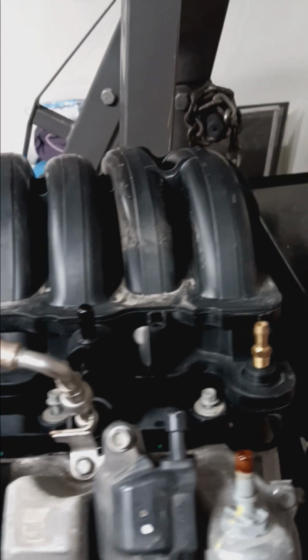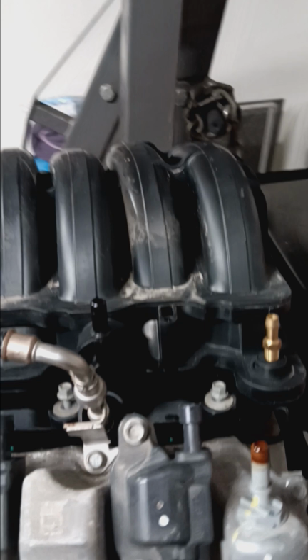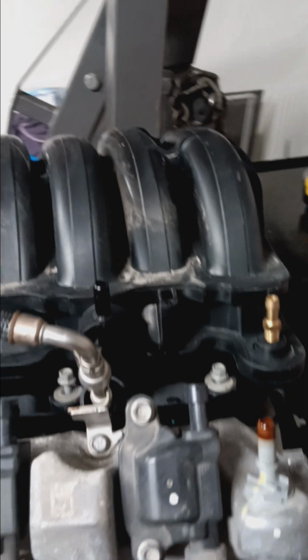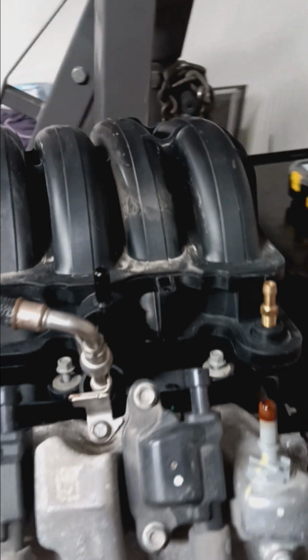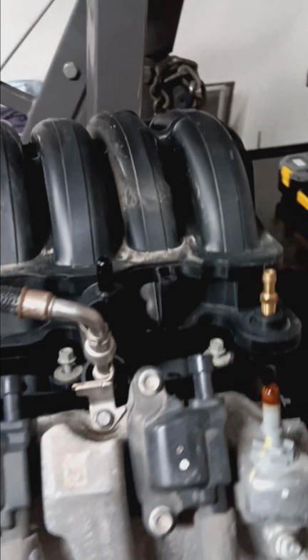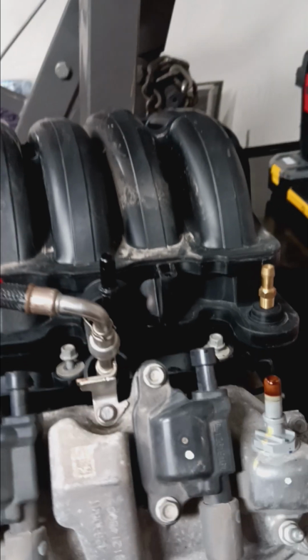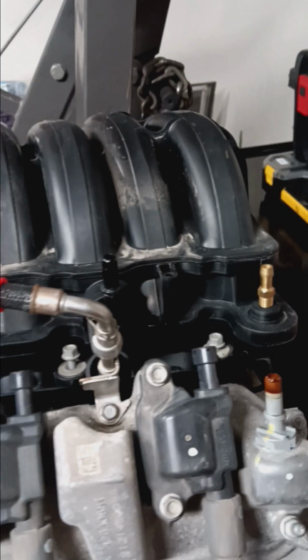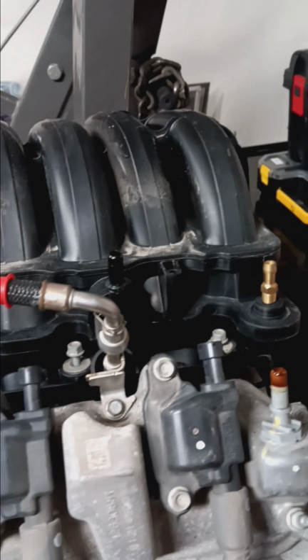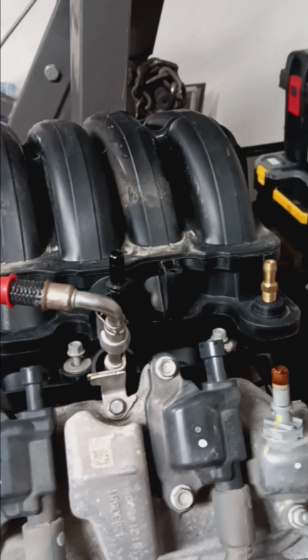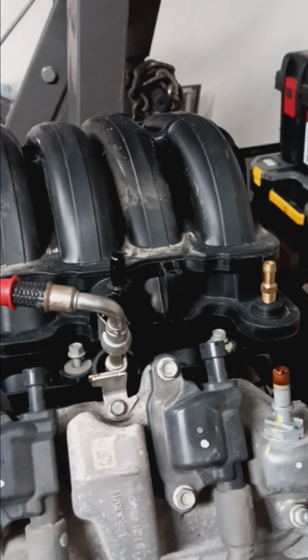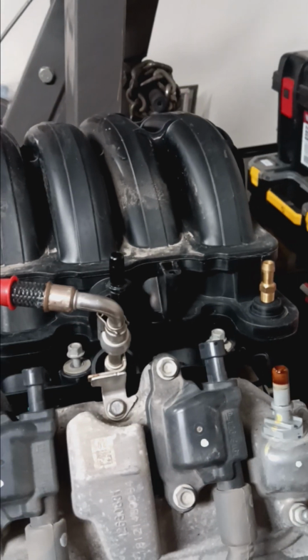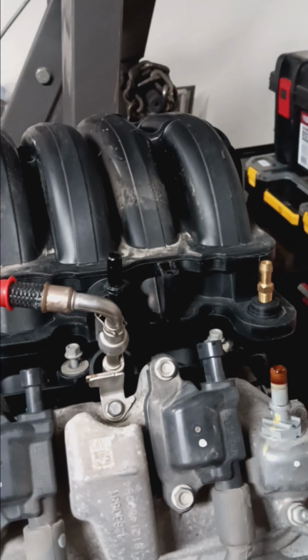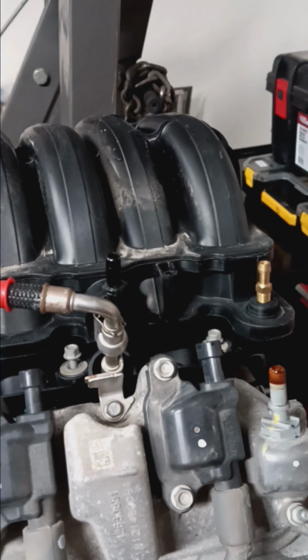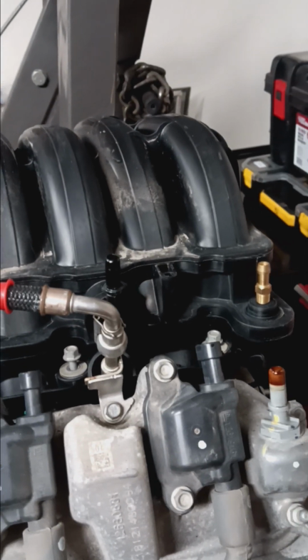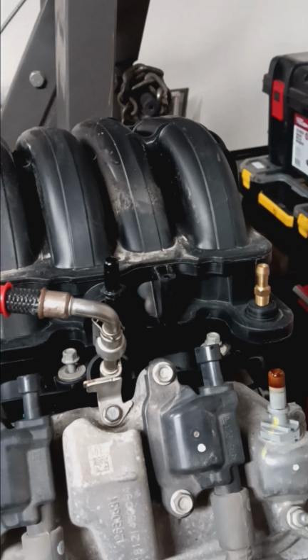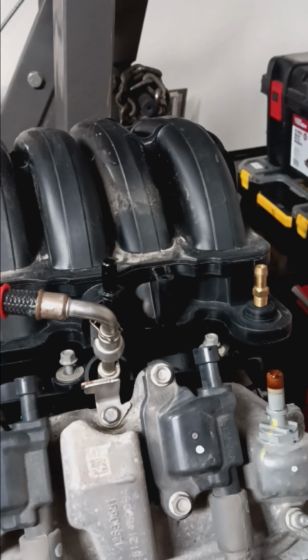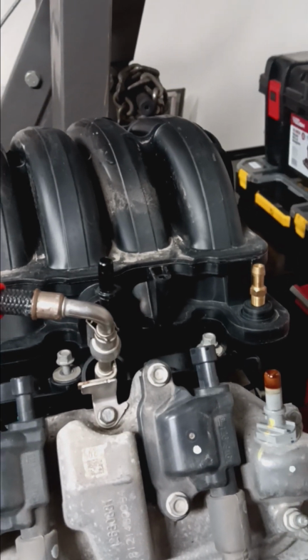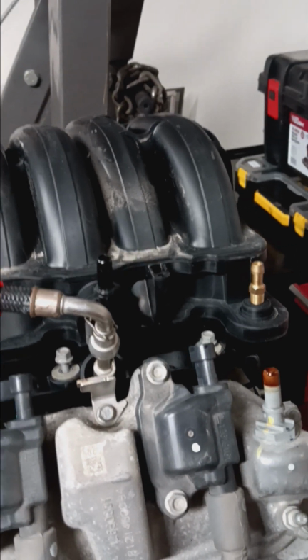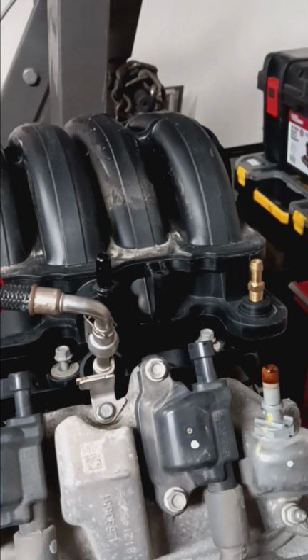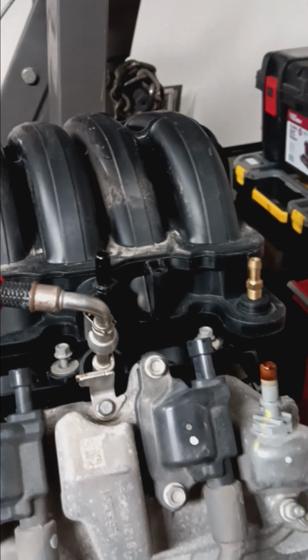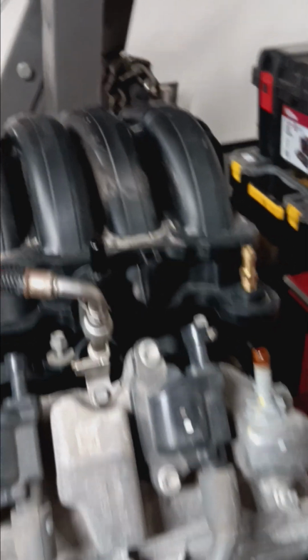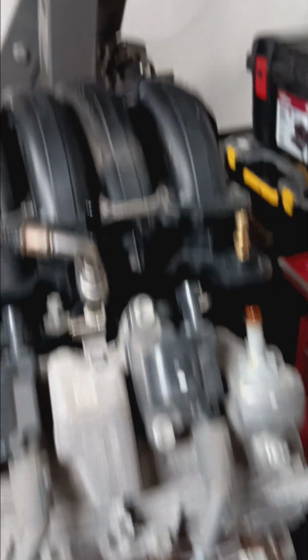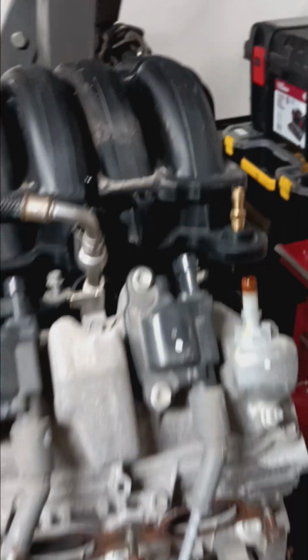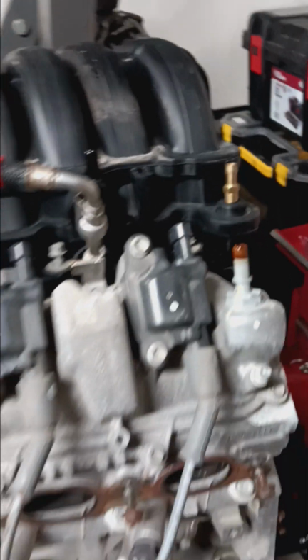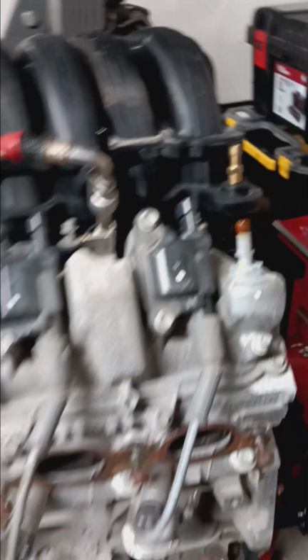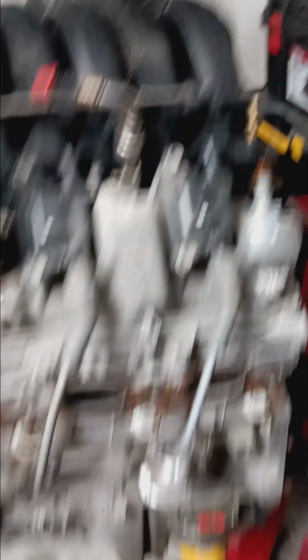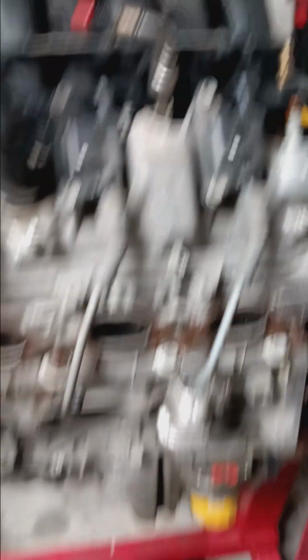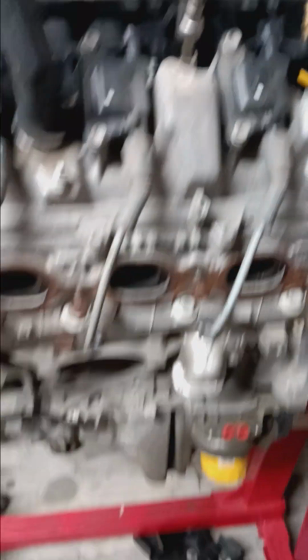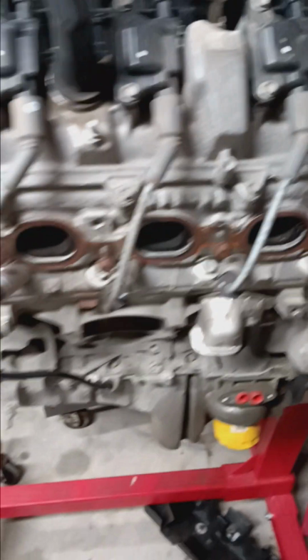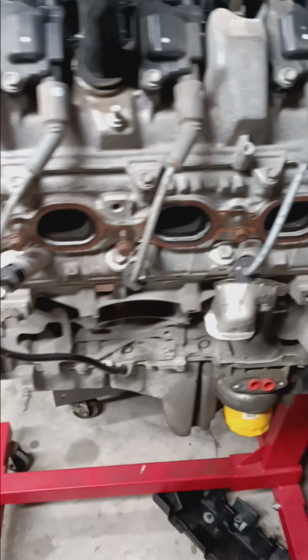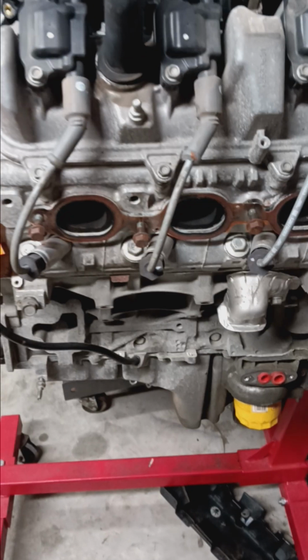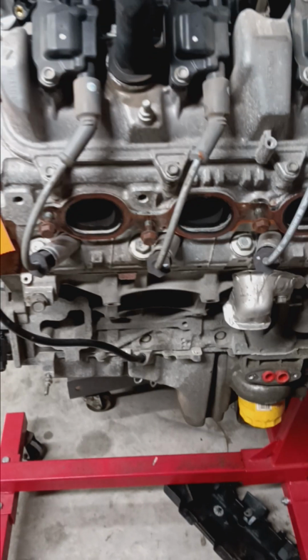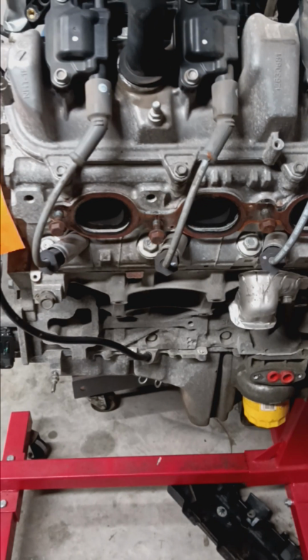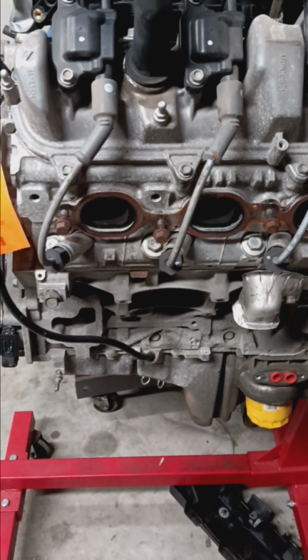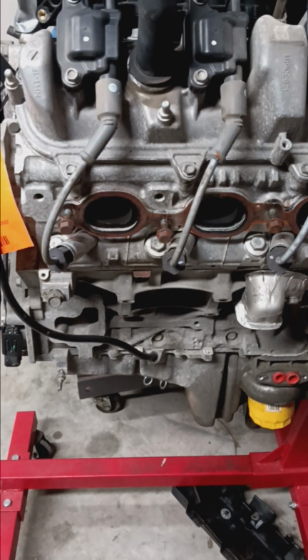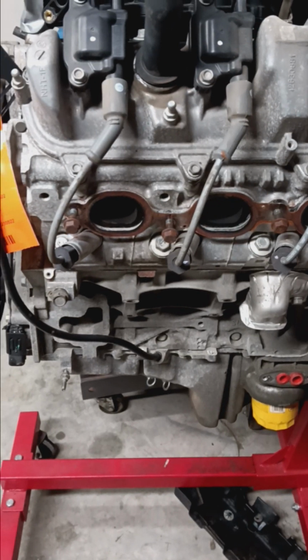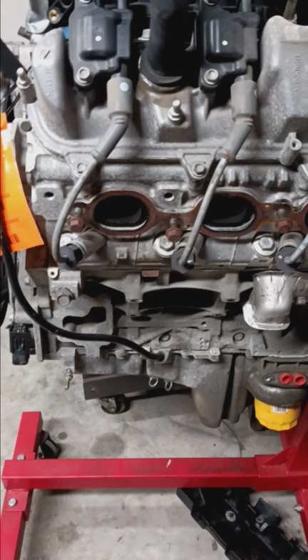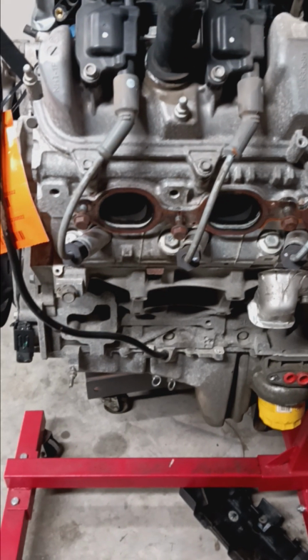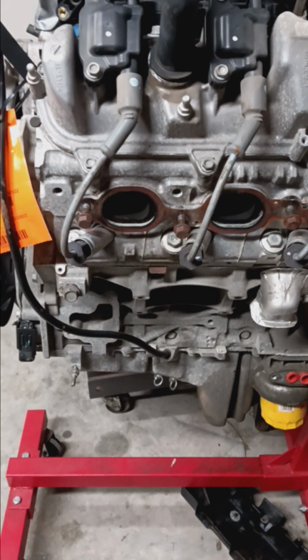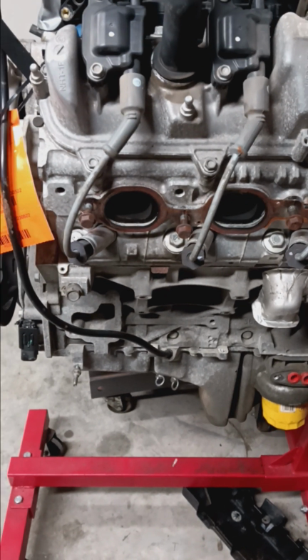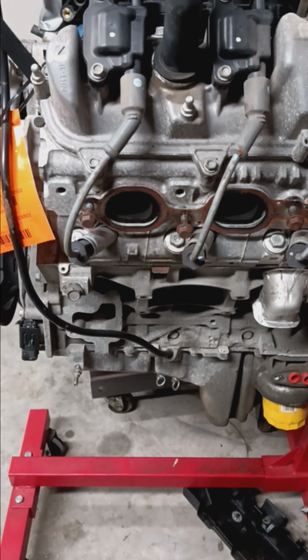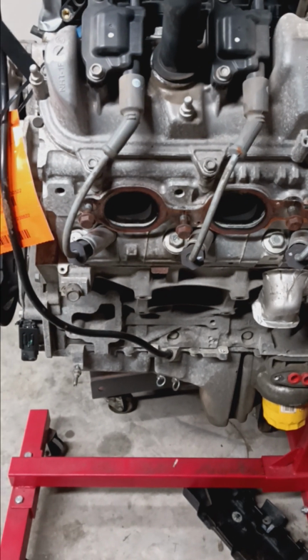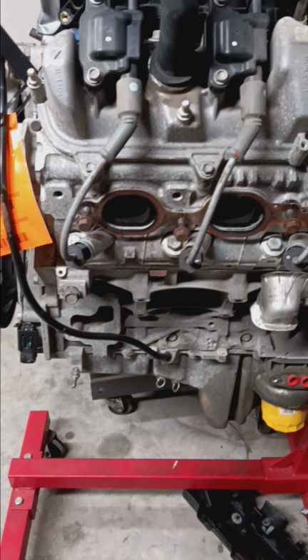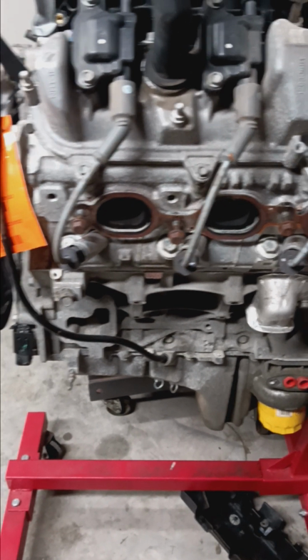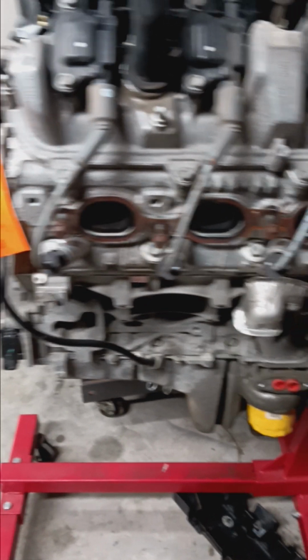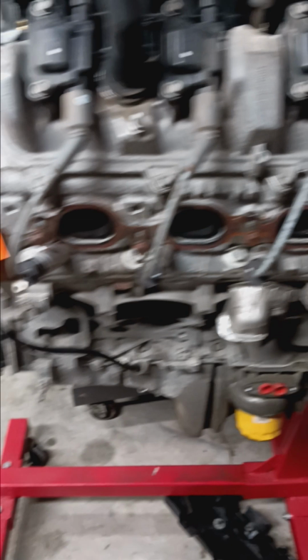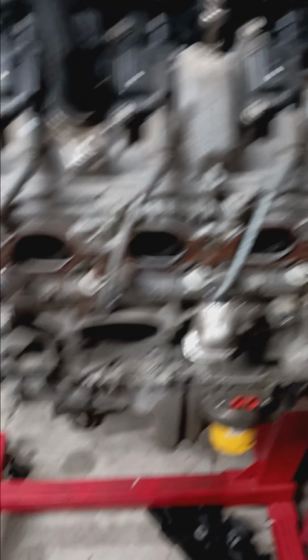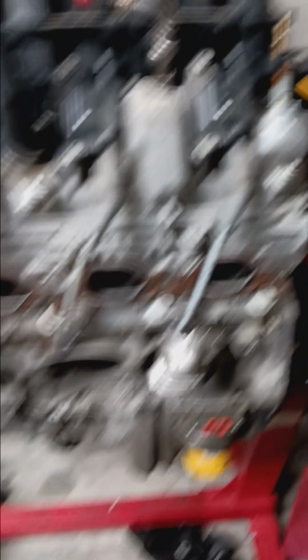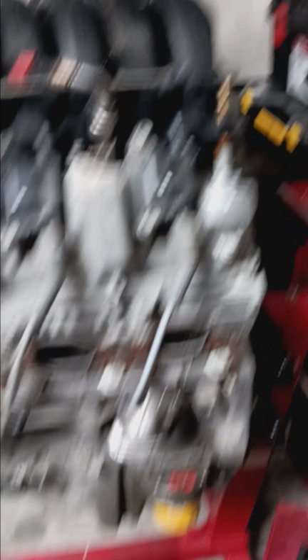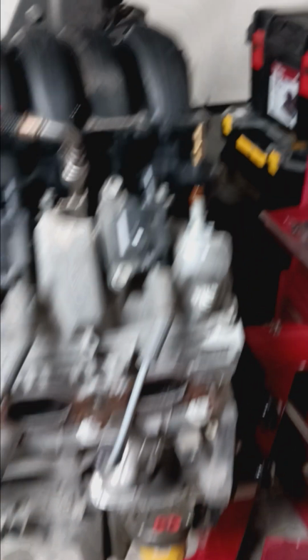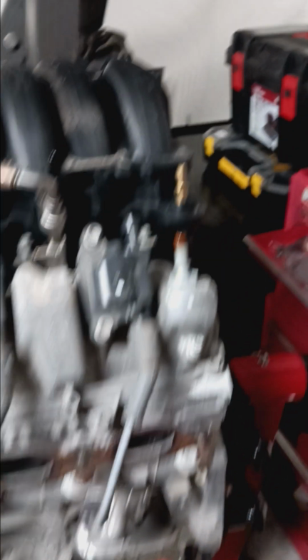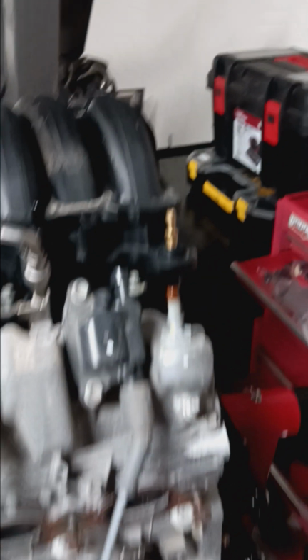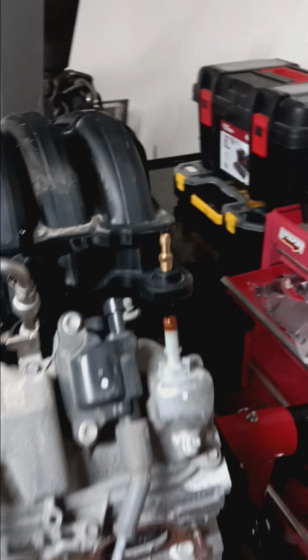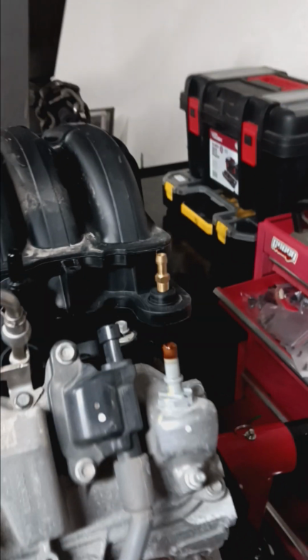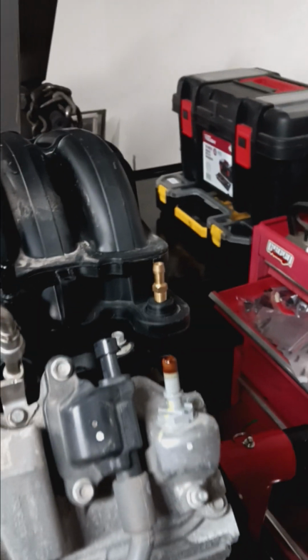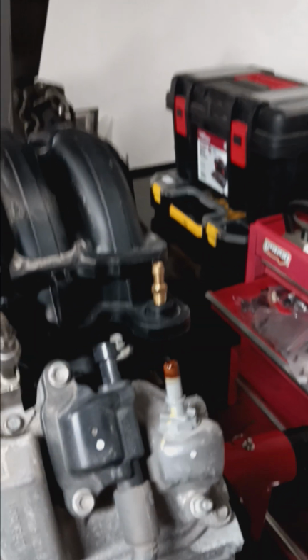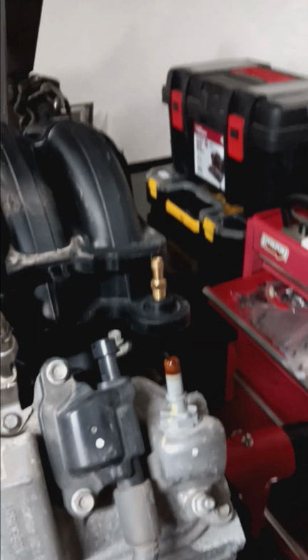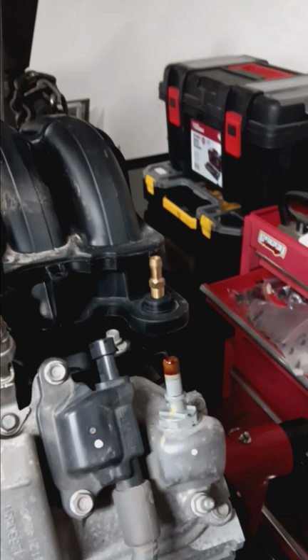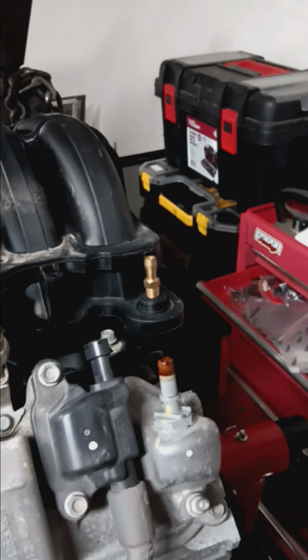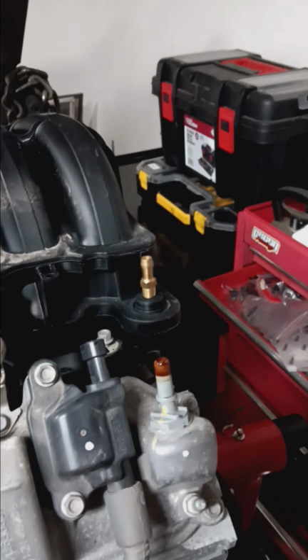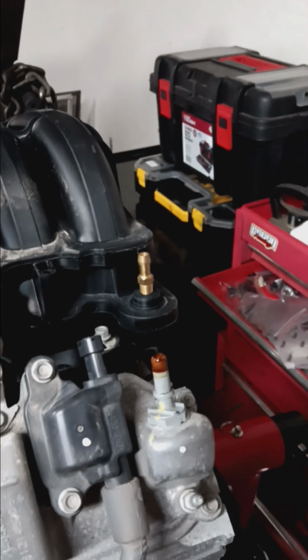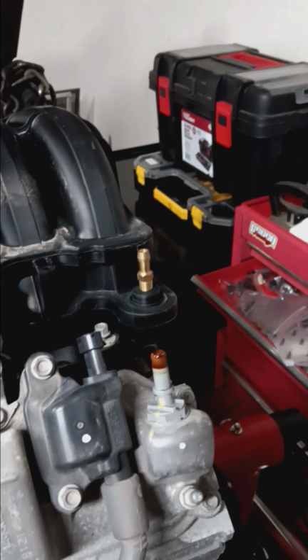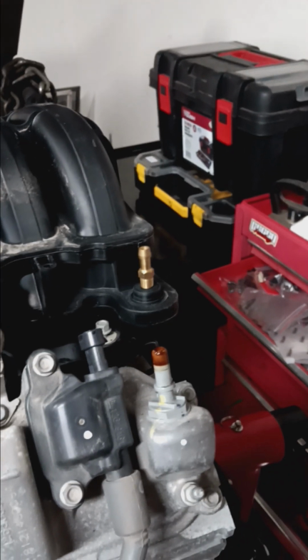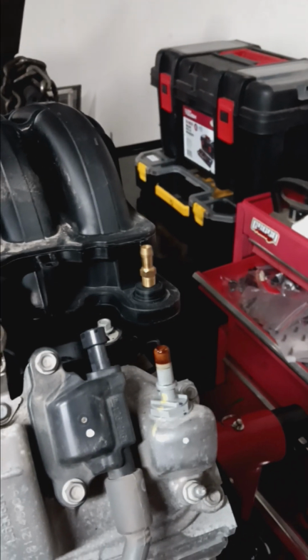So now you can run your catch can, and if you want, you can delete your vacuum pump and still have vacuum for your brake booster.